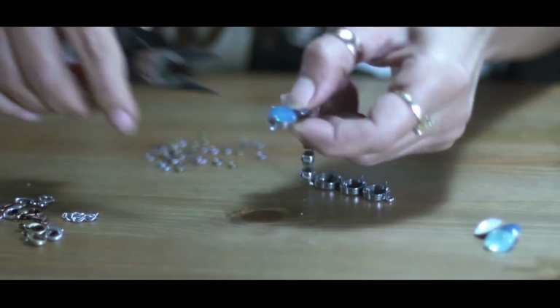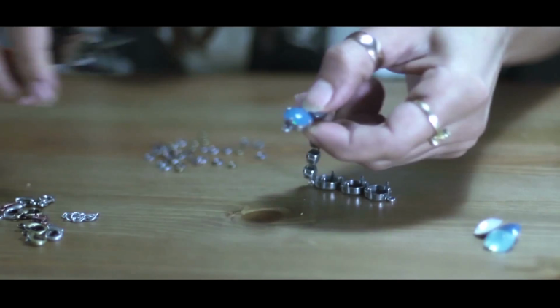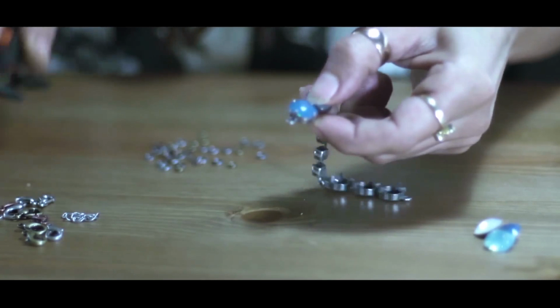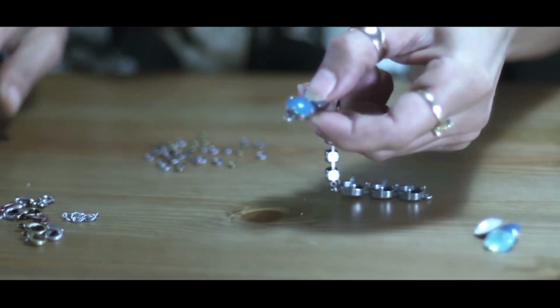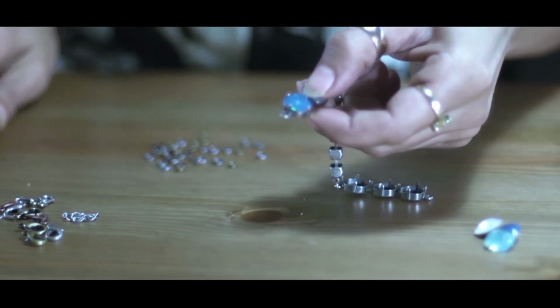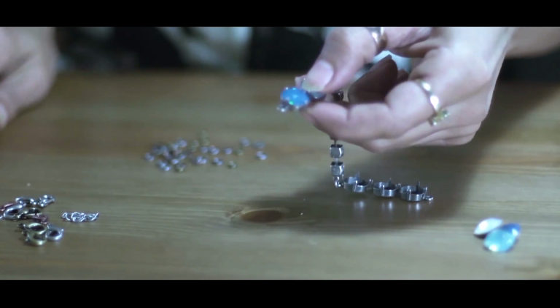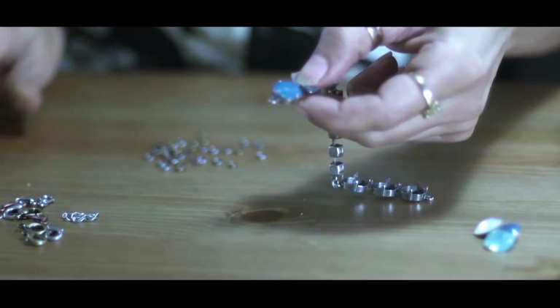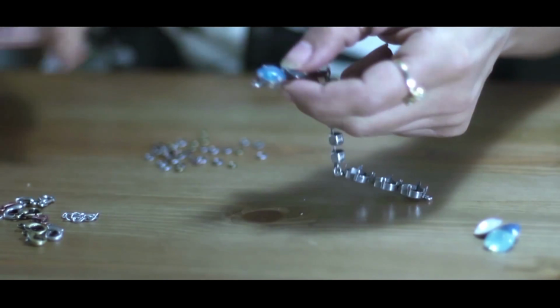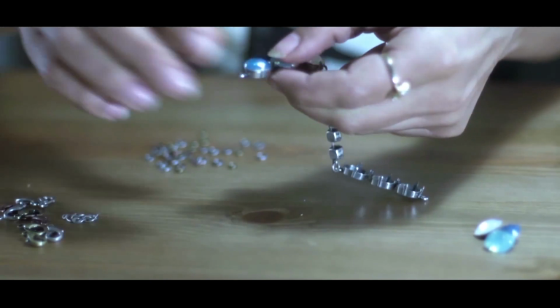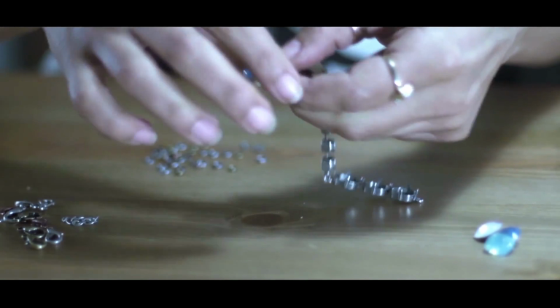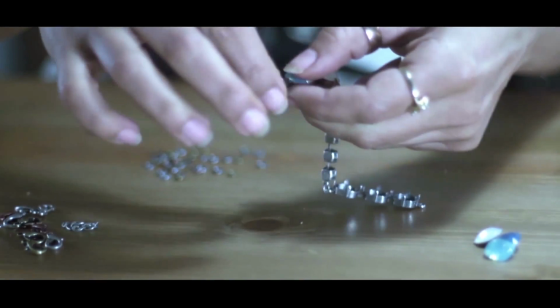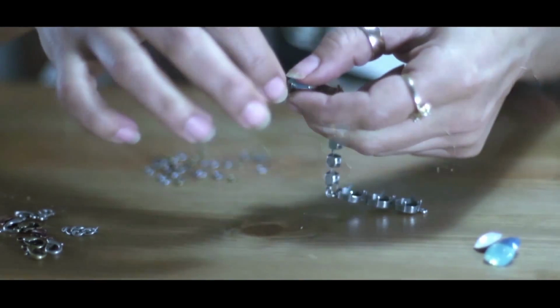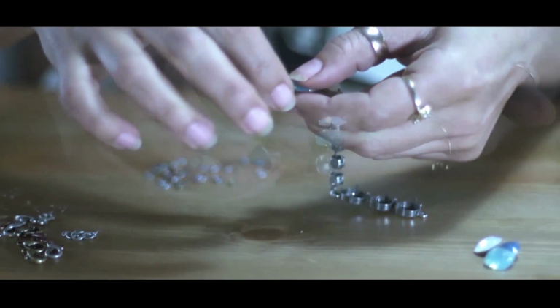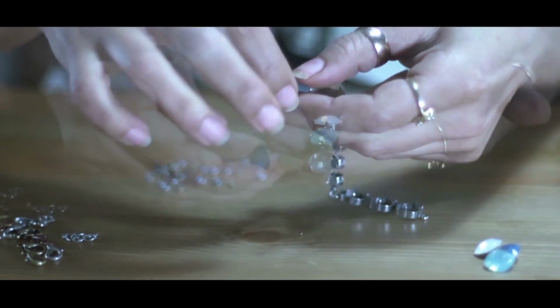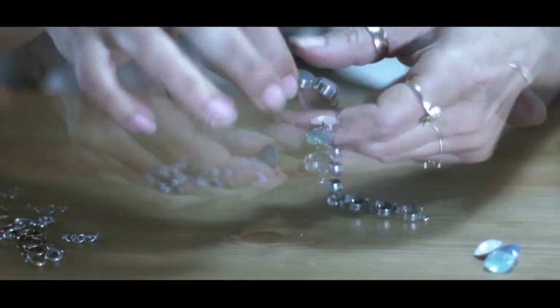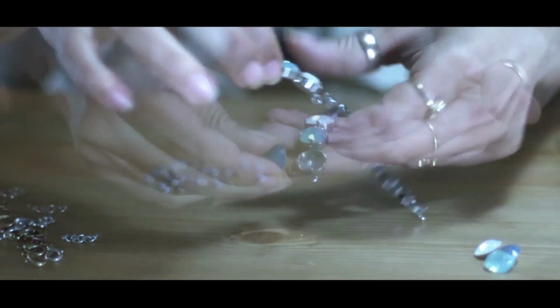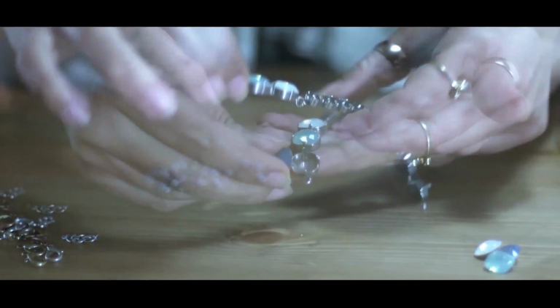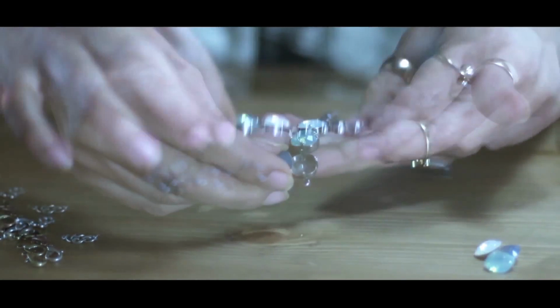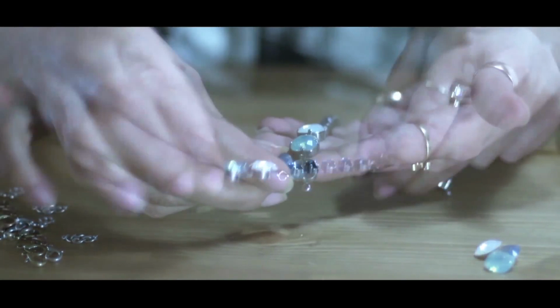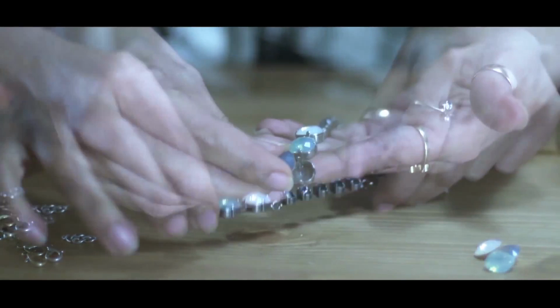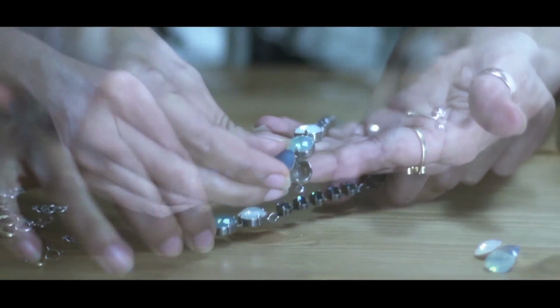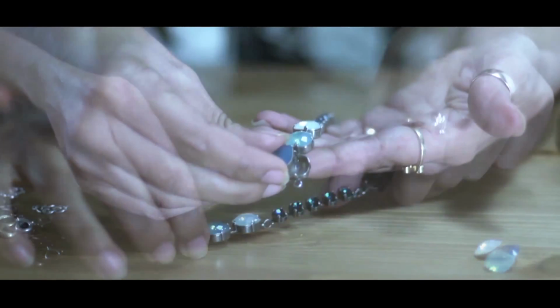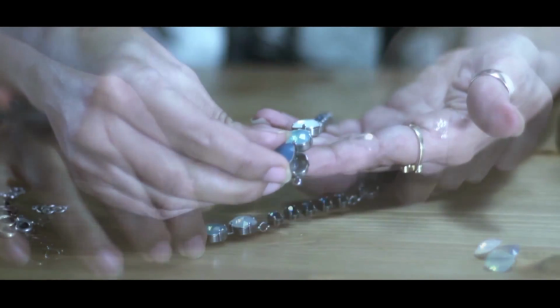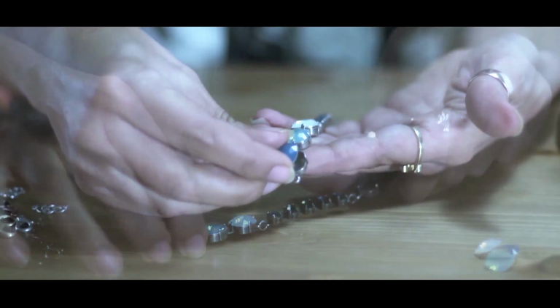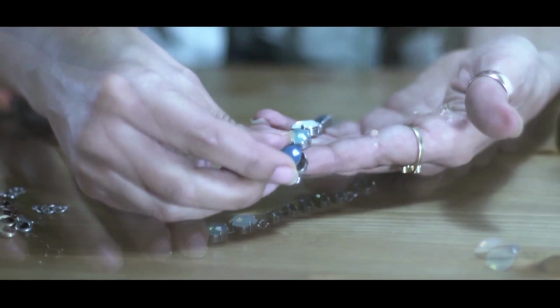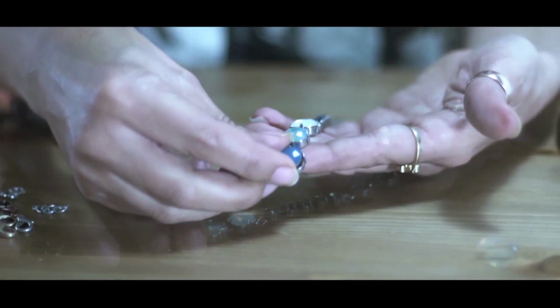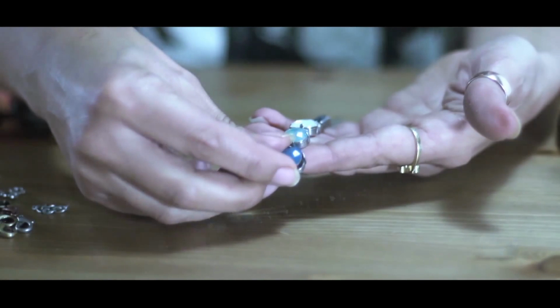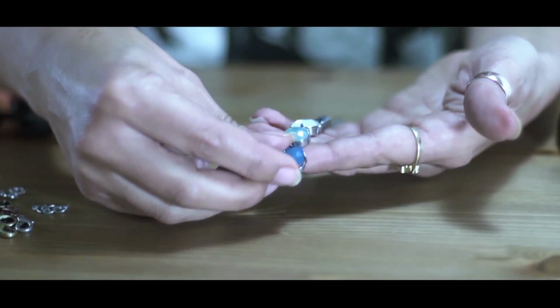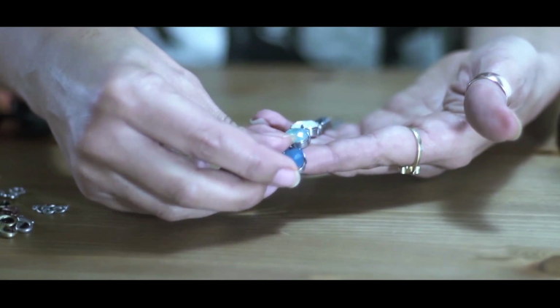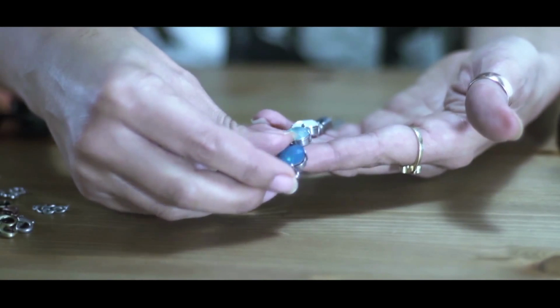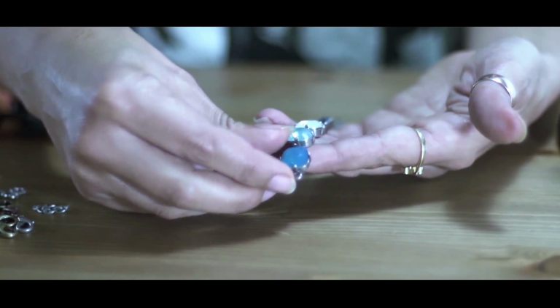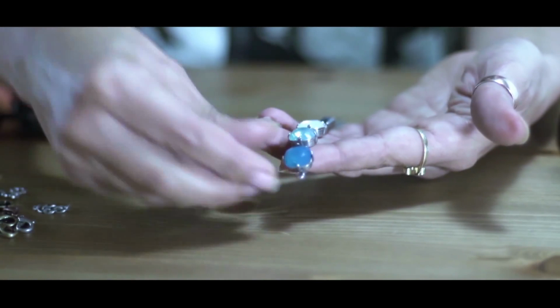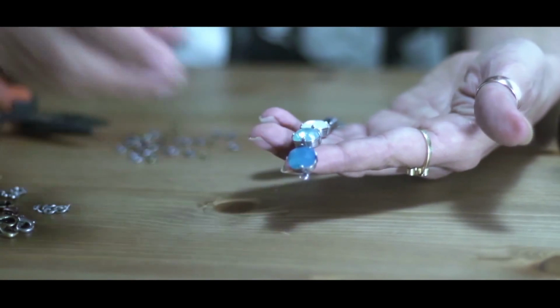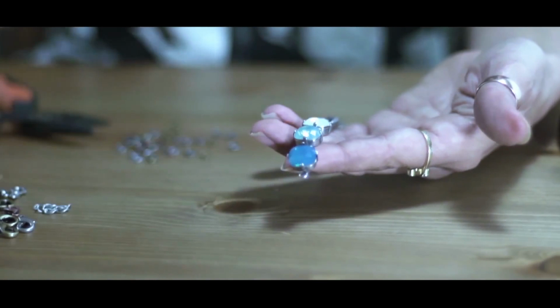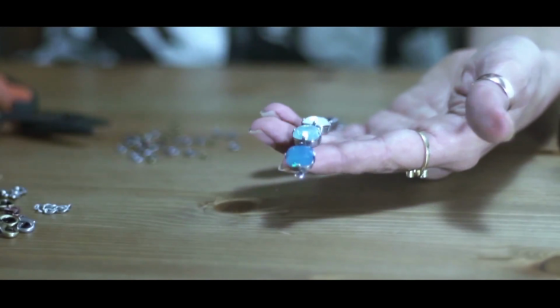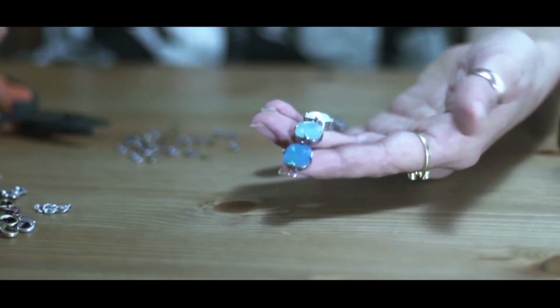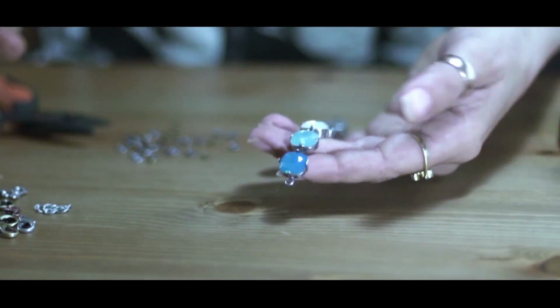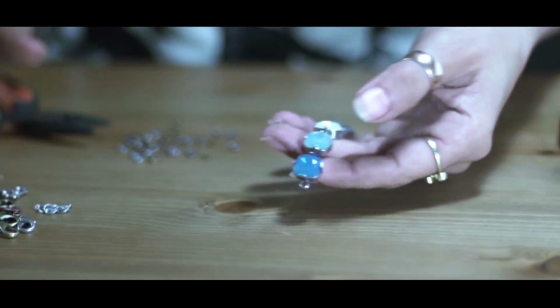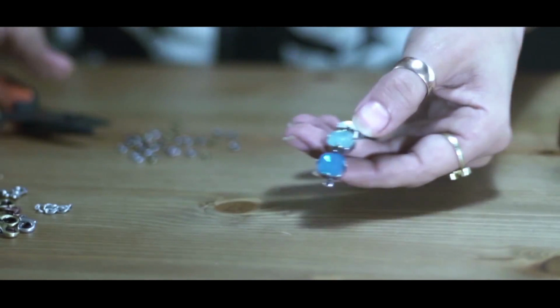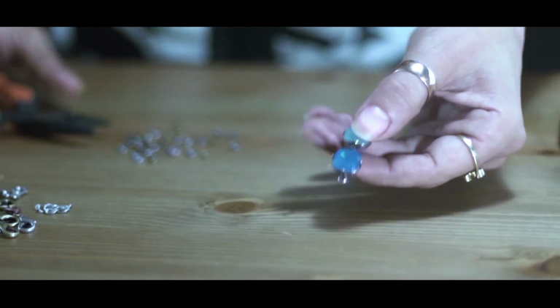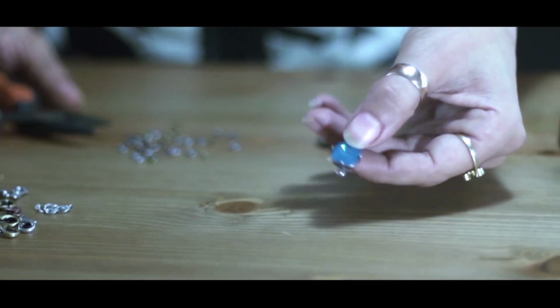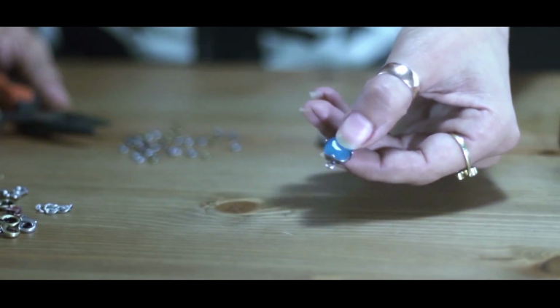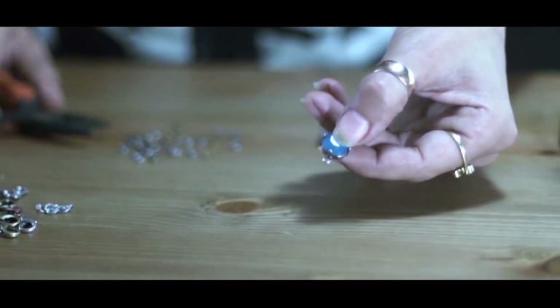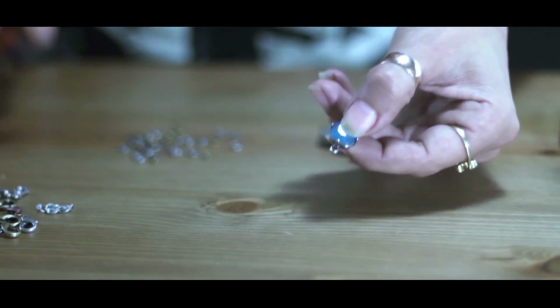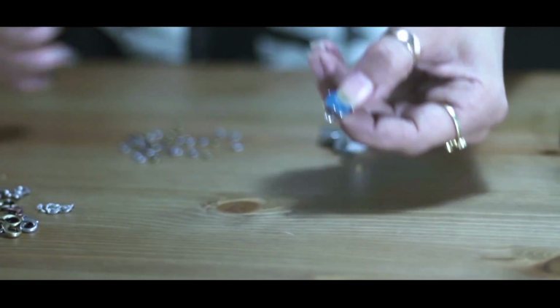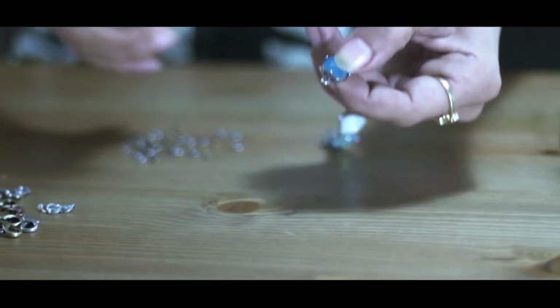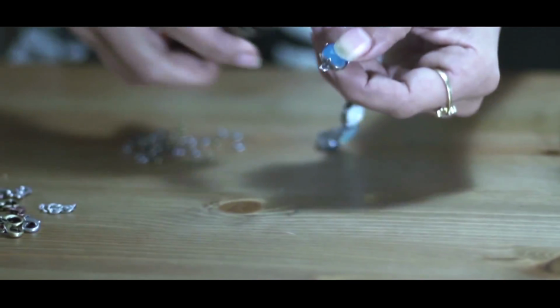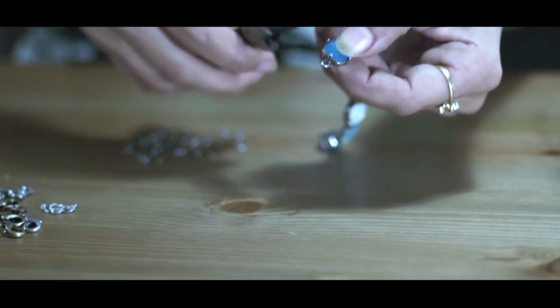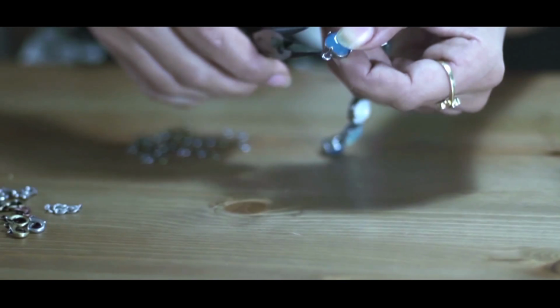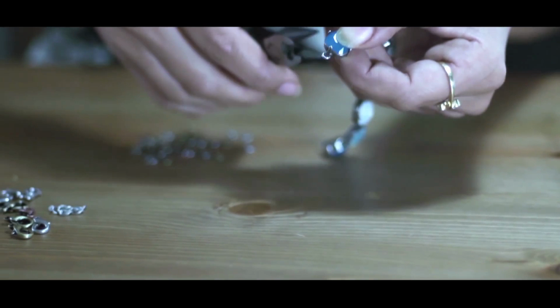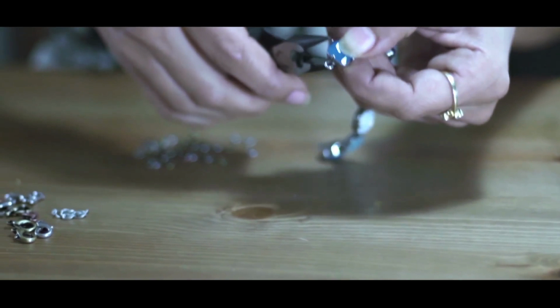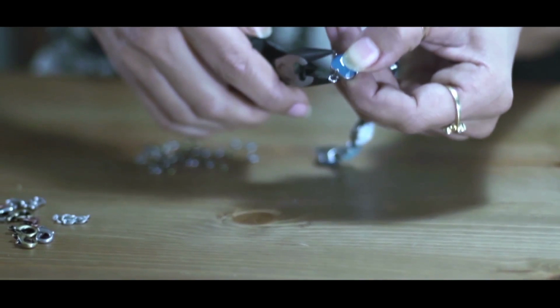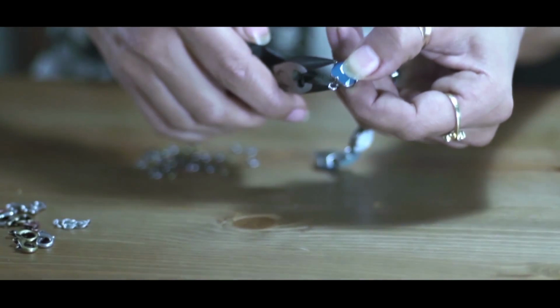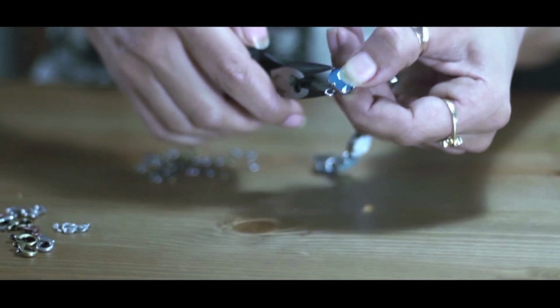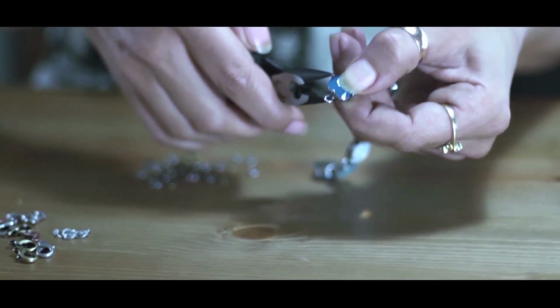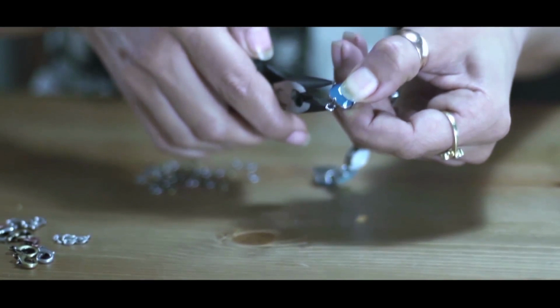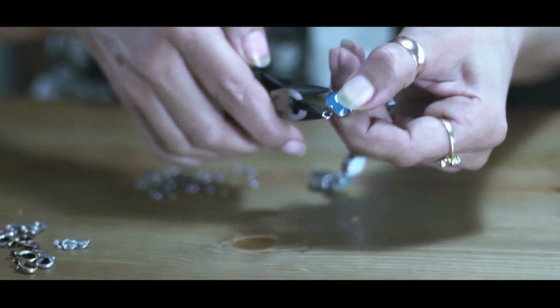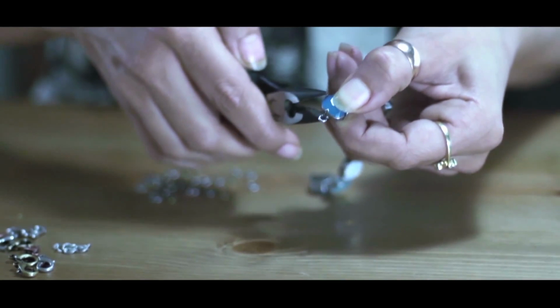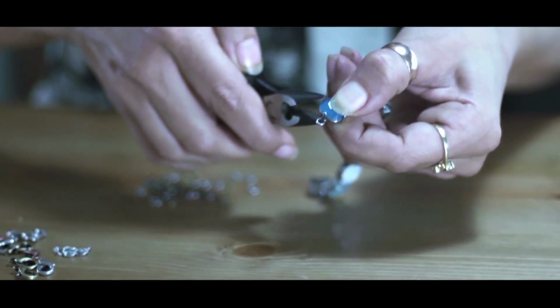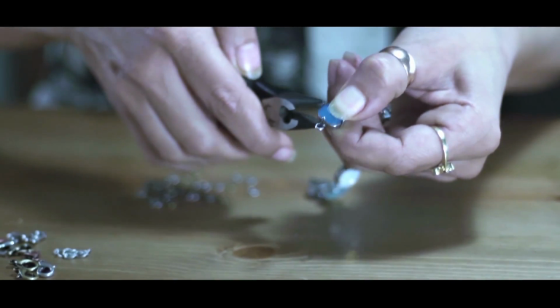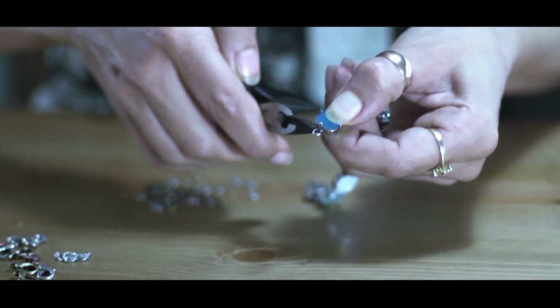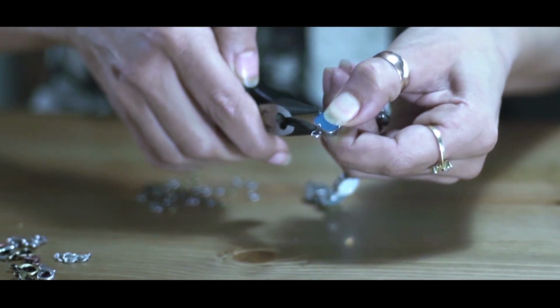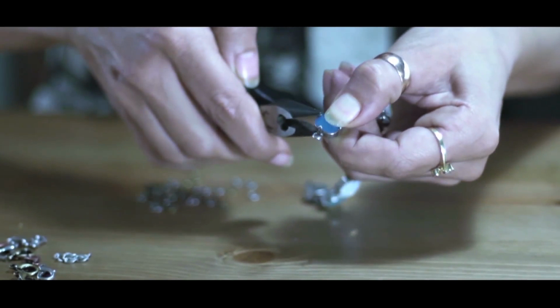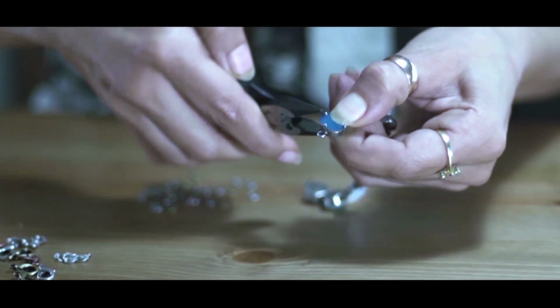The bracelet plating I am using is antique silver. You can choose from the 9 different platings we offer at www.gidajewelry.com.